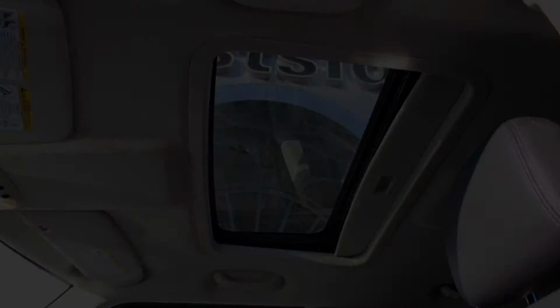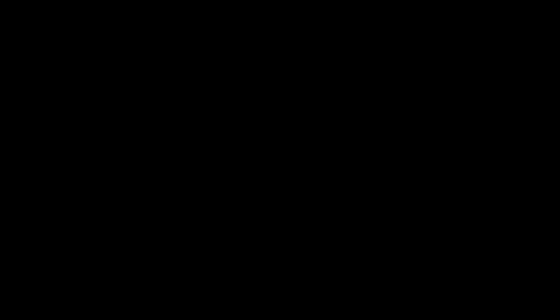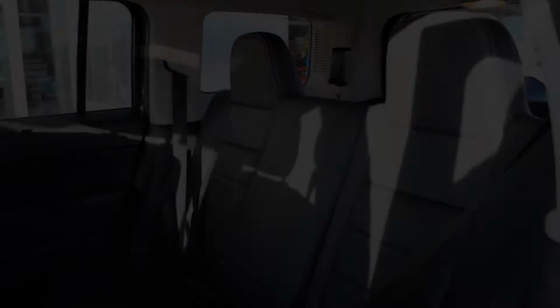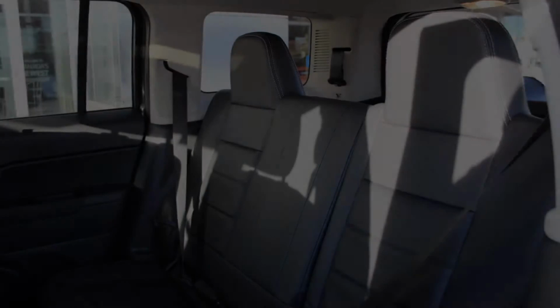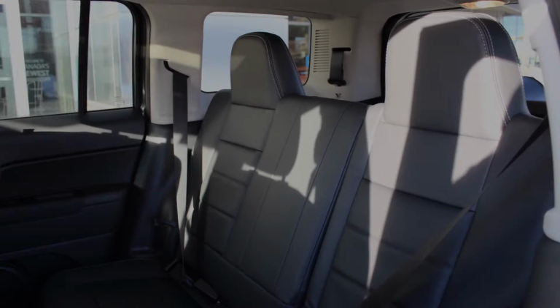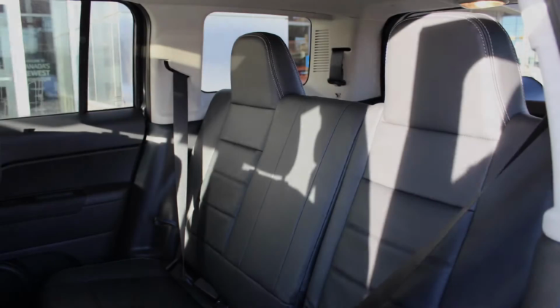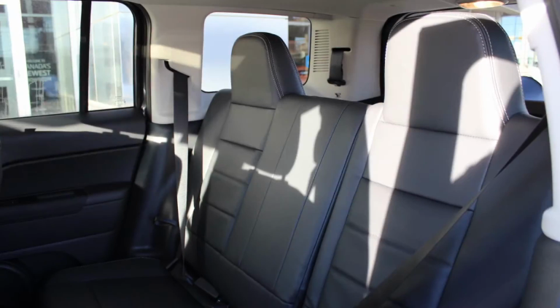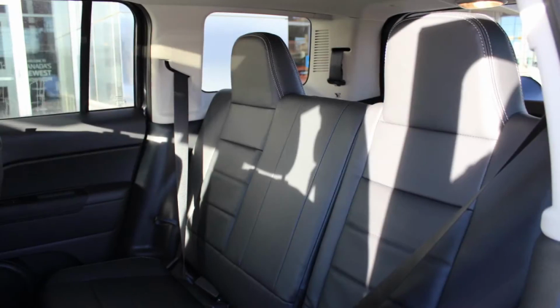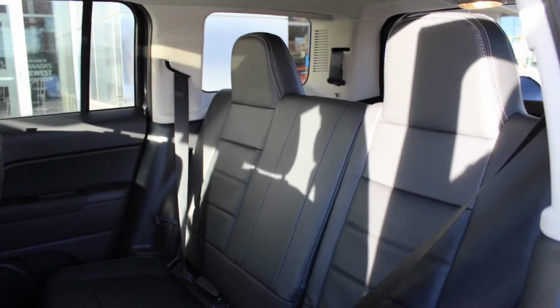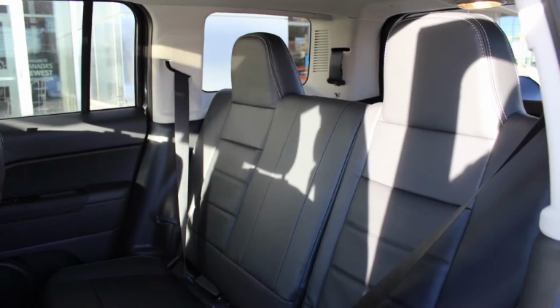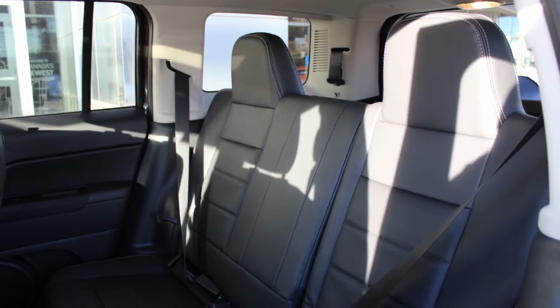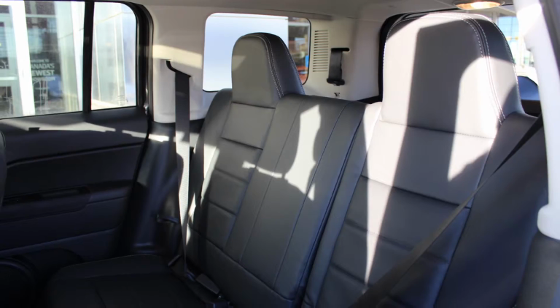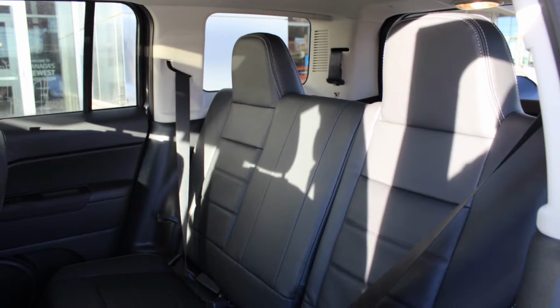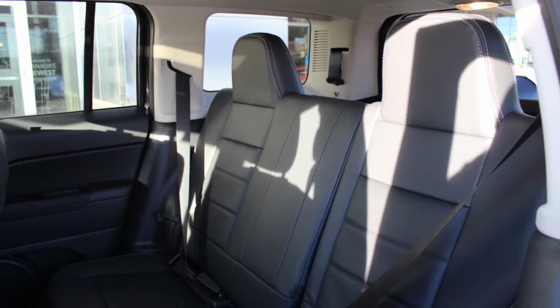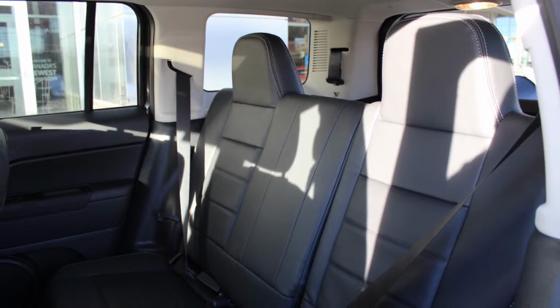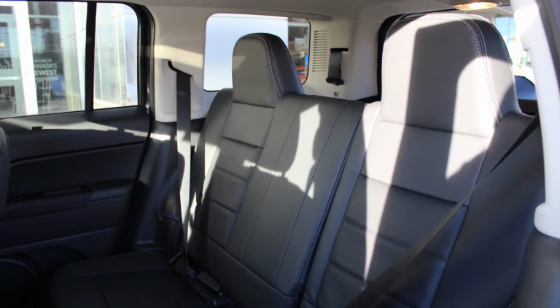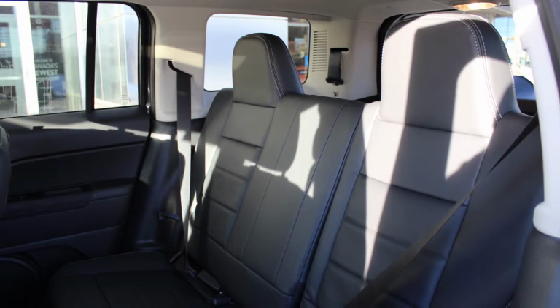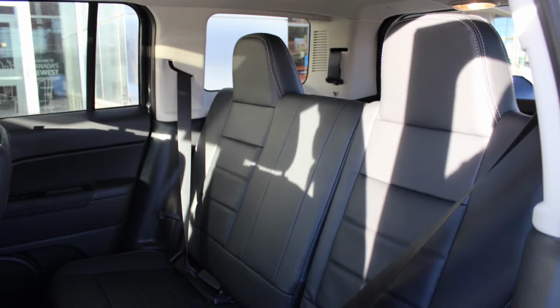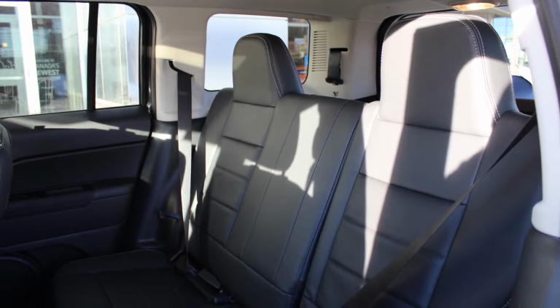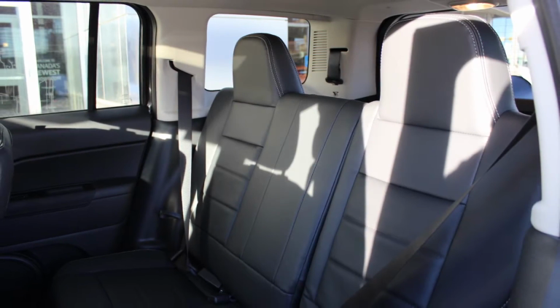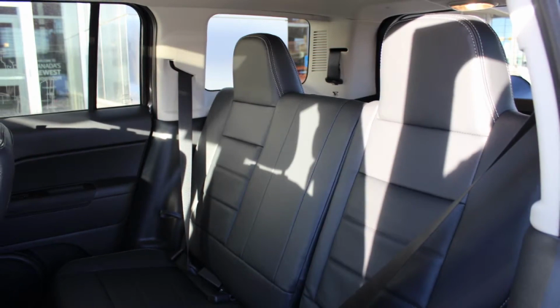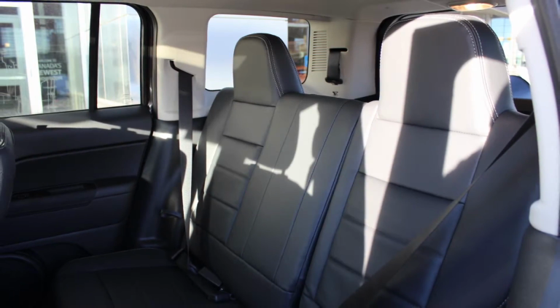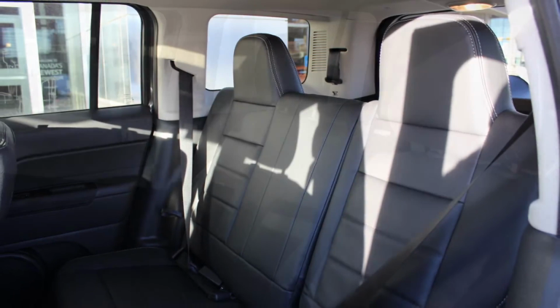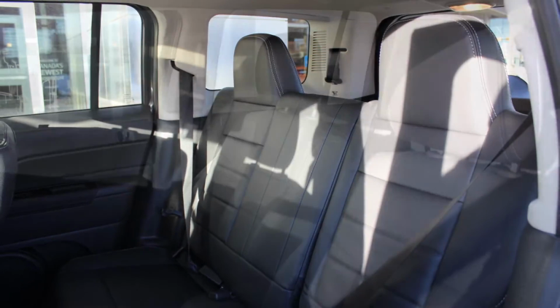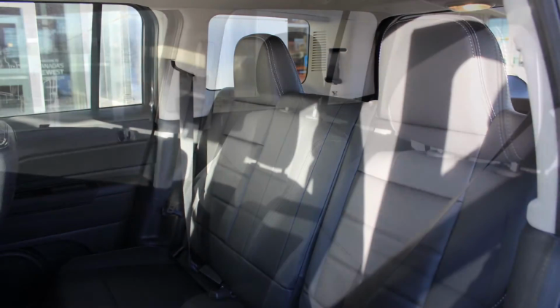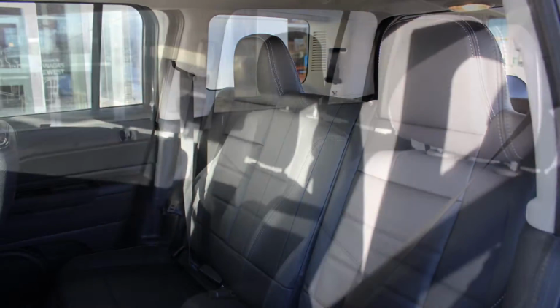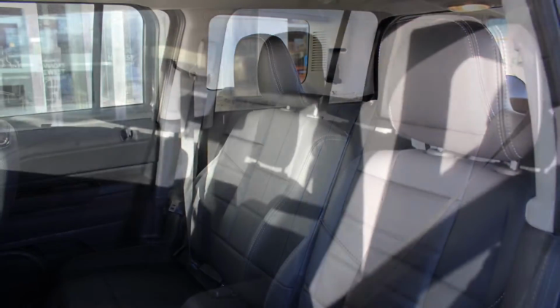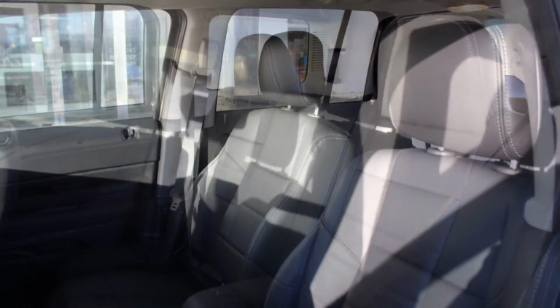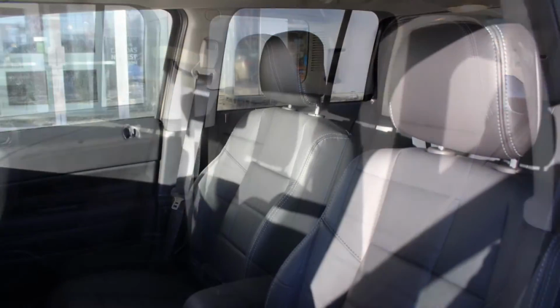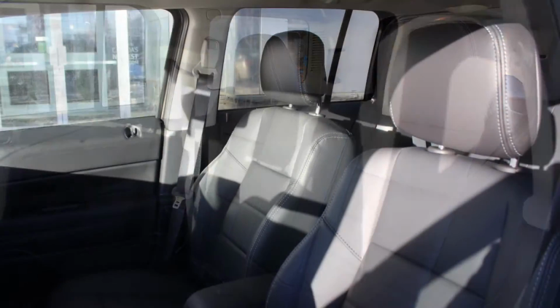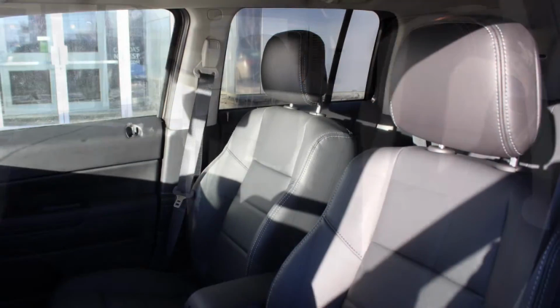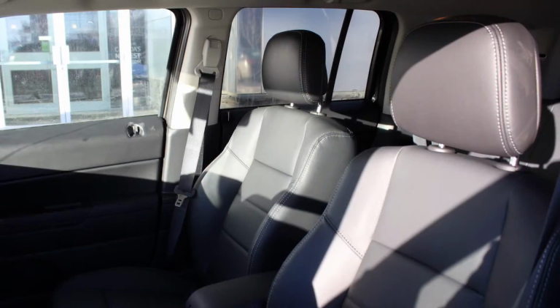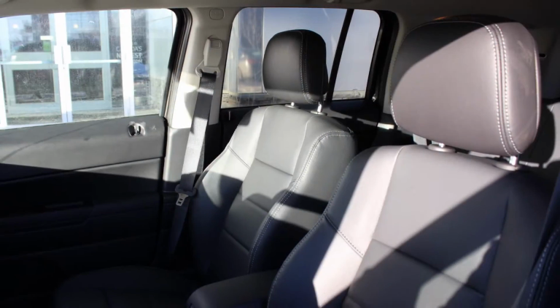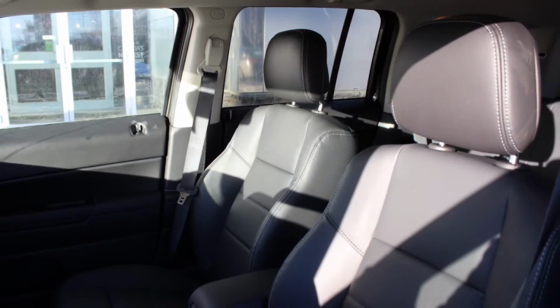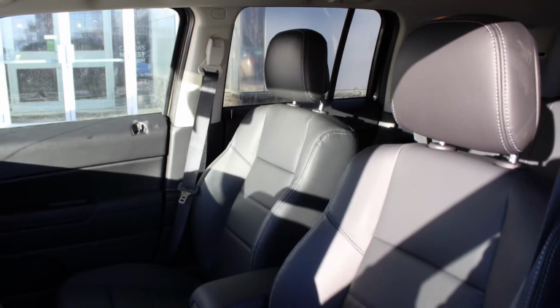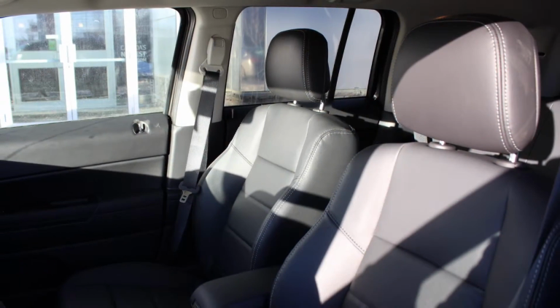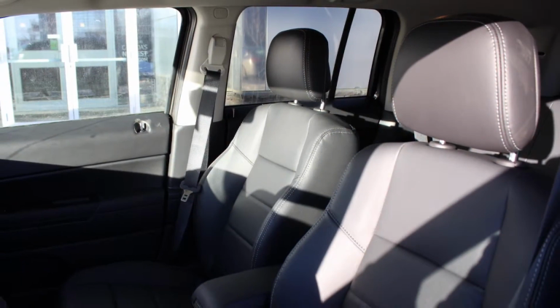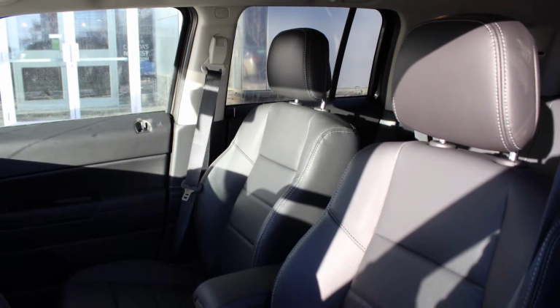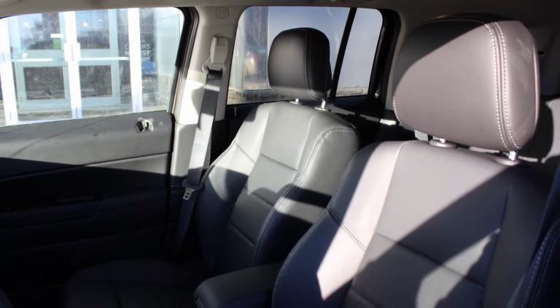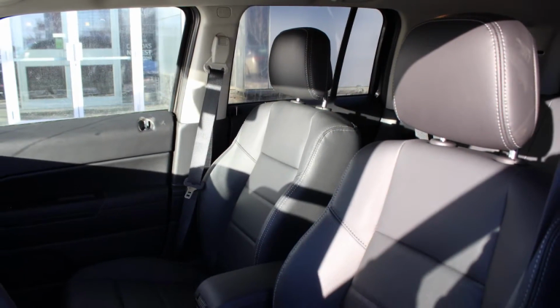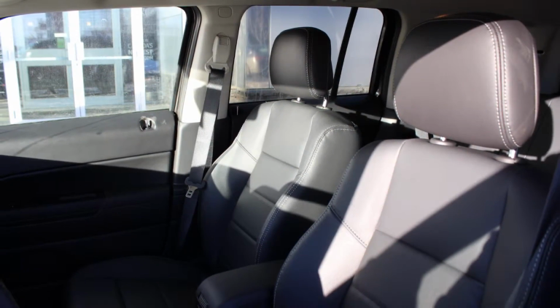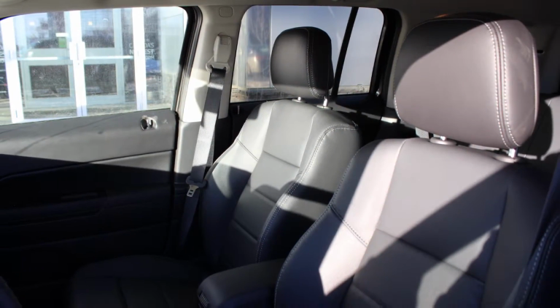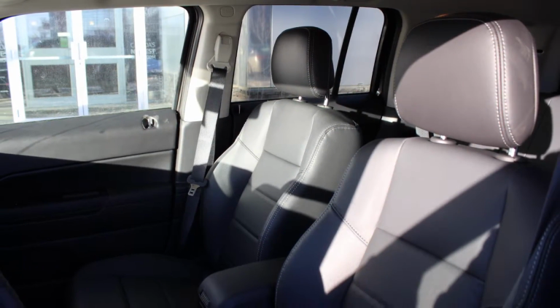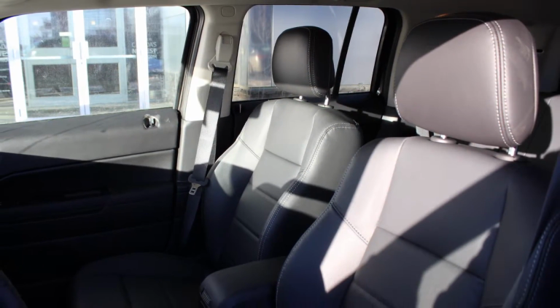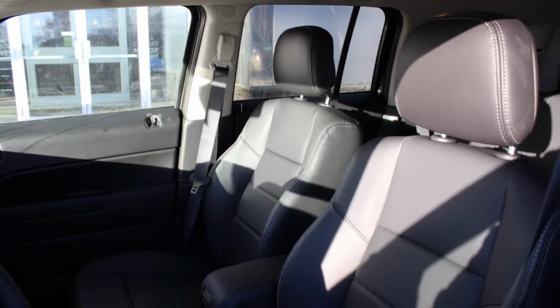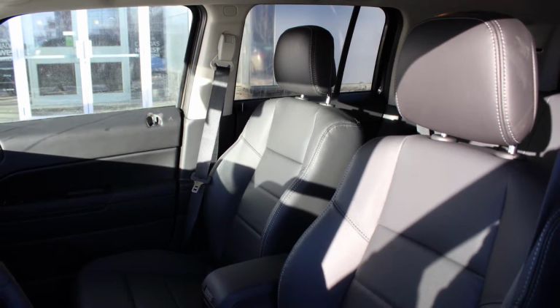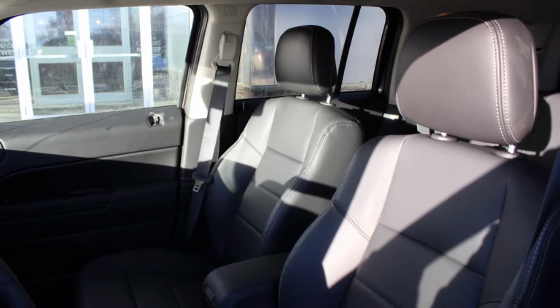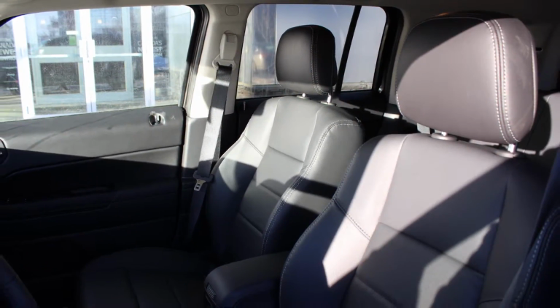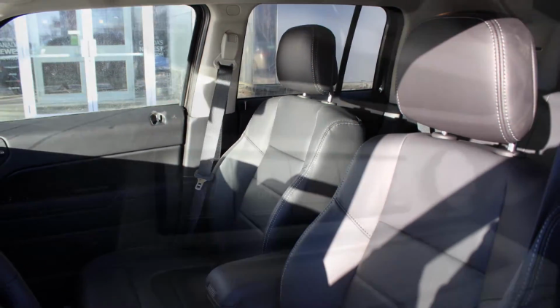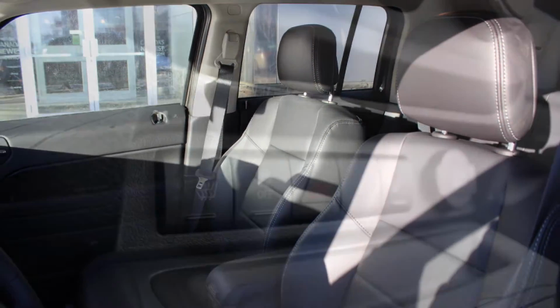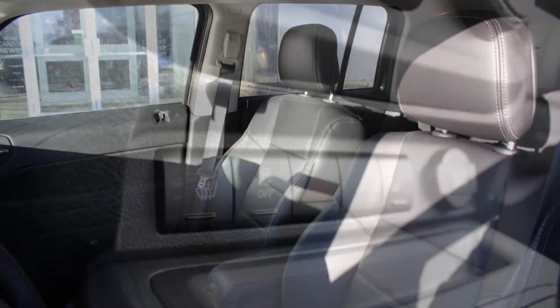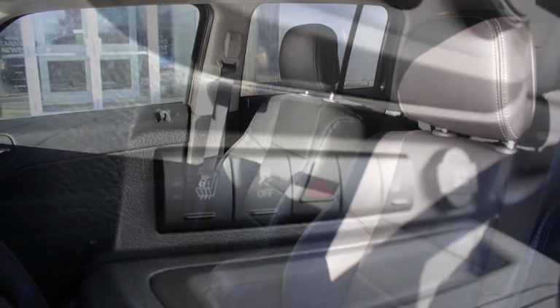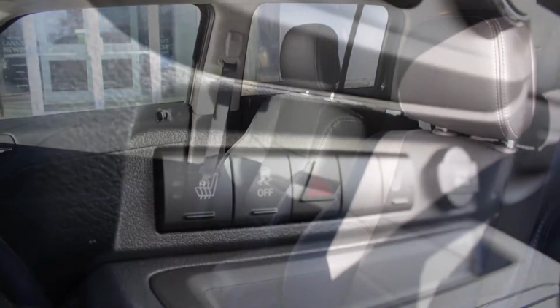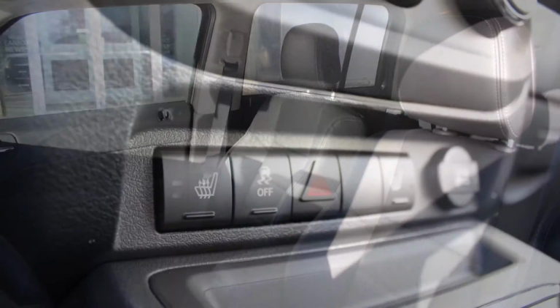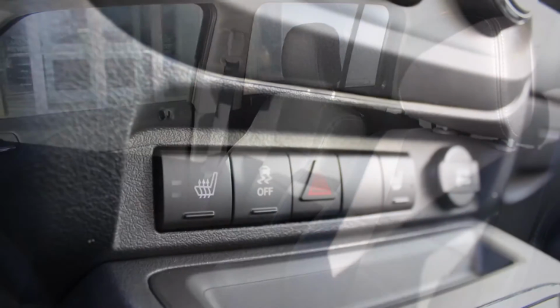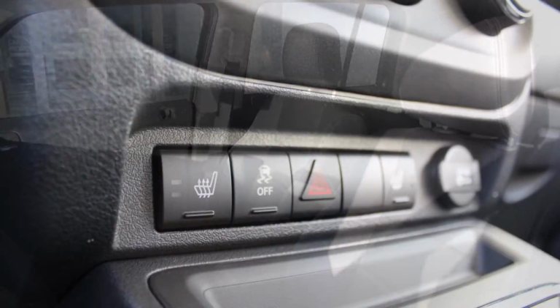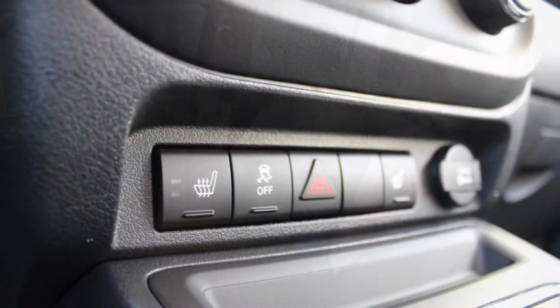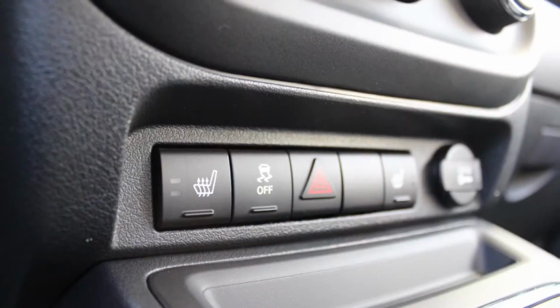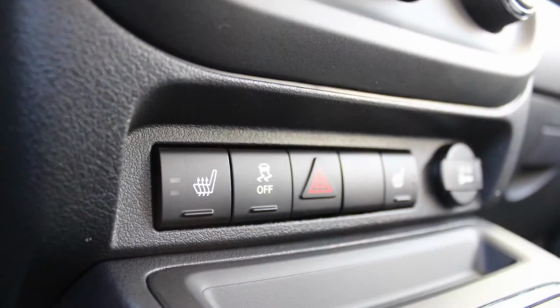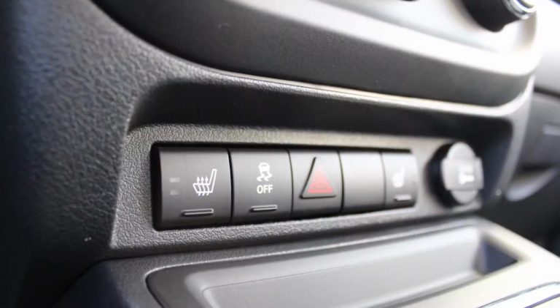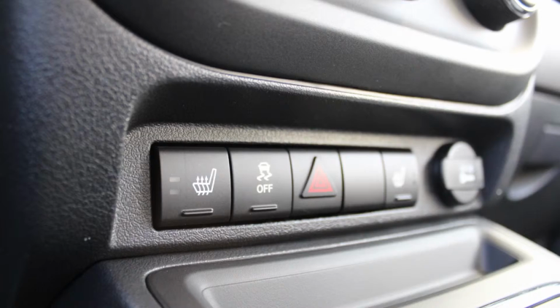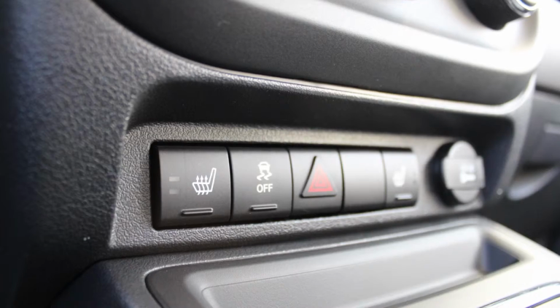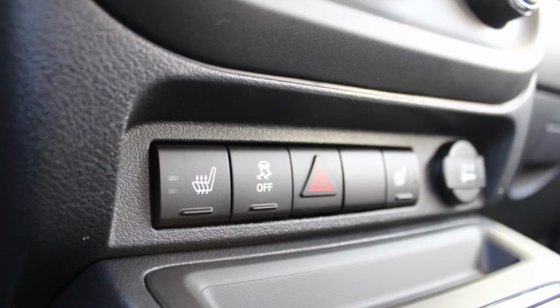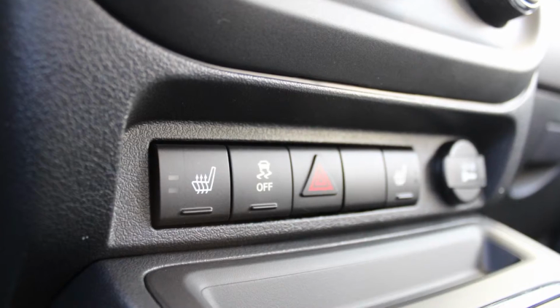The interior features all leather seating with premium stitching and rear folding seats. As well, the front seats are heated.